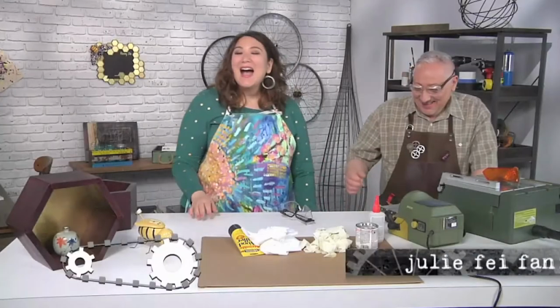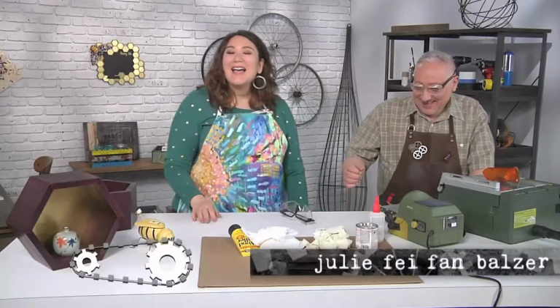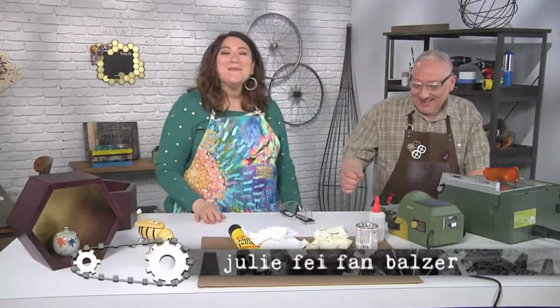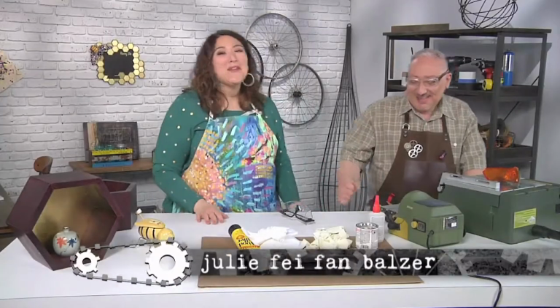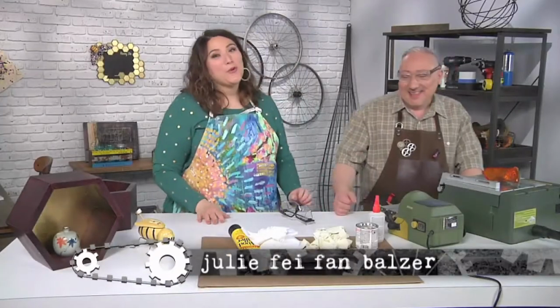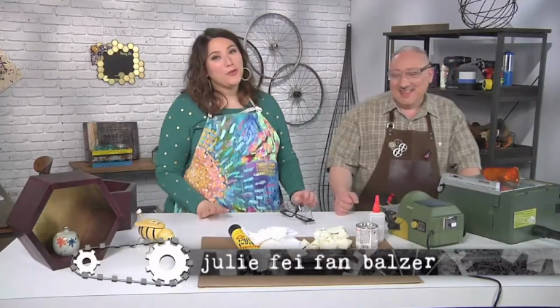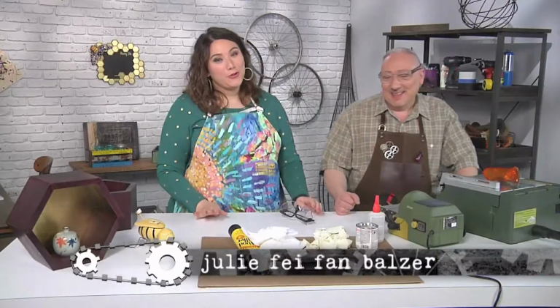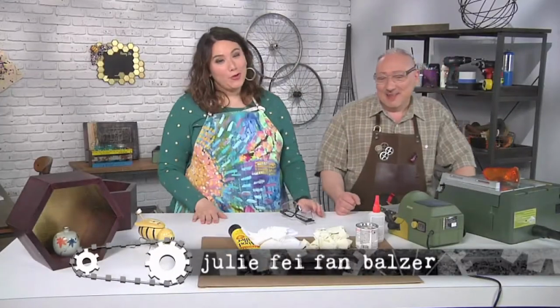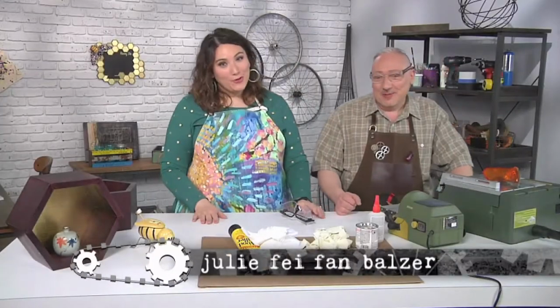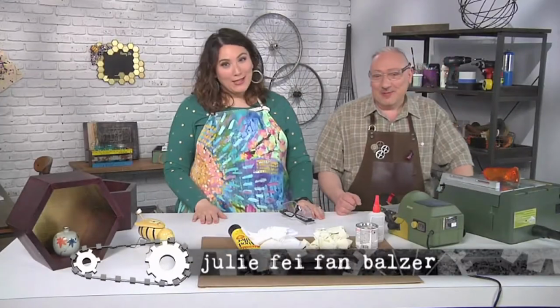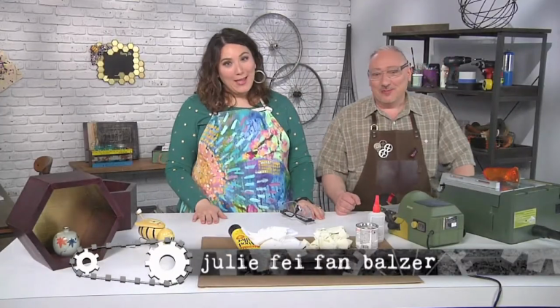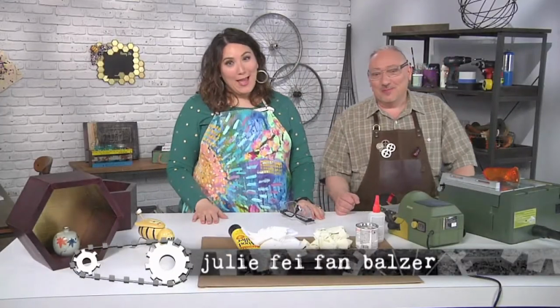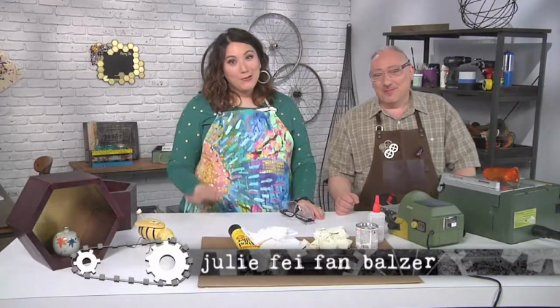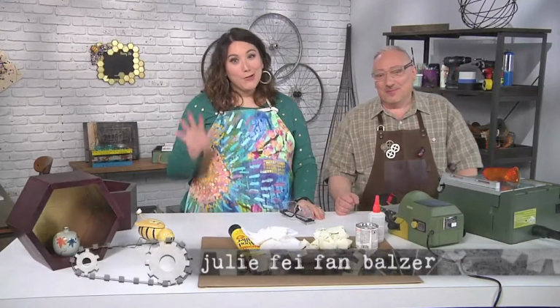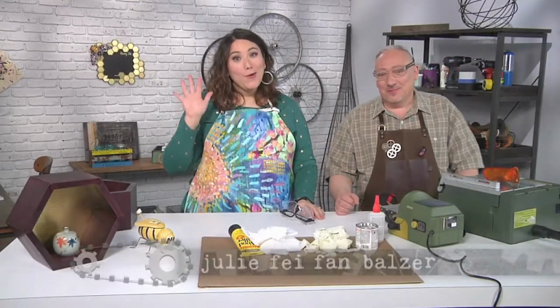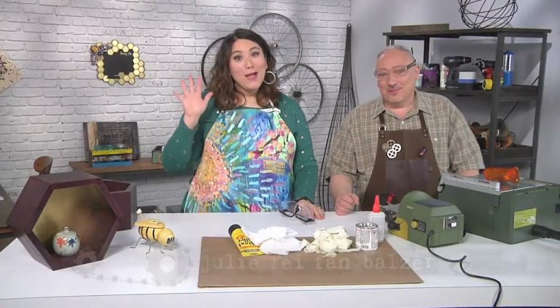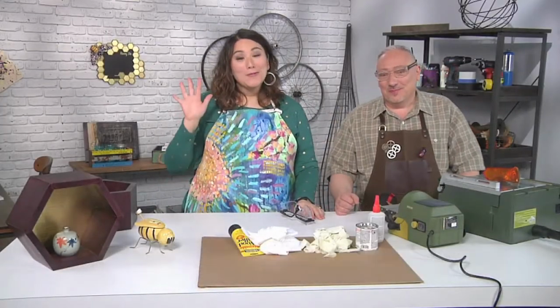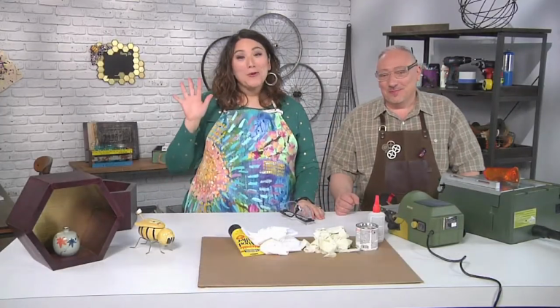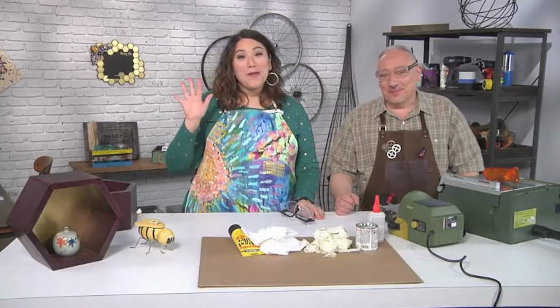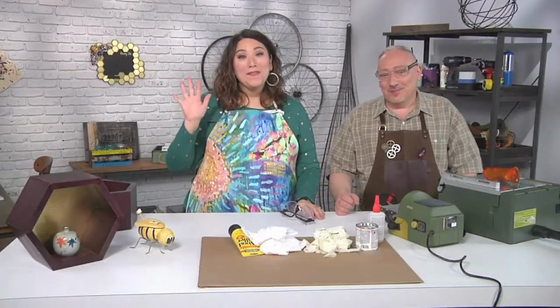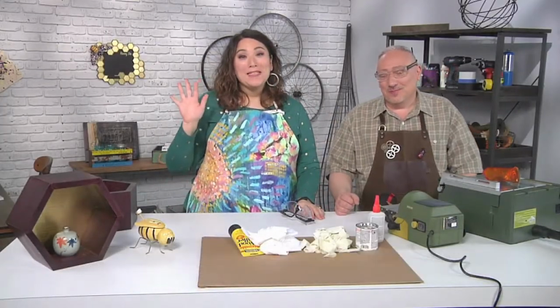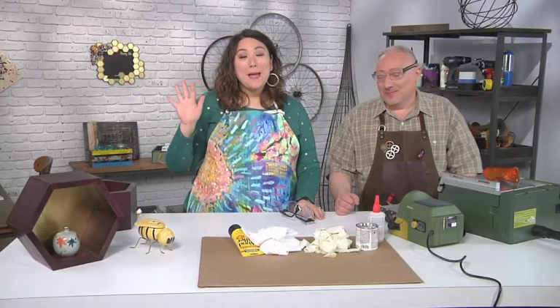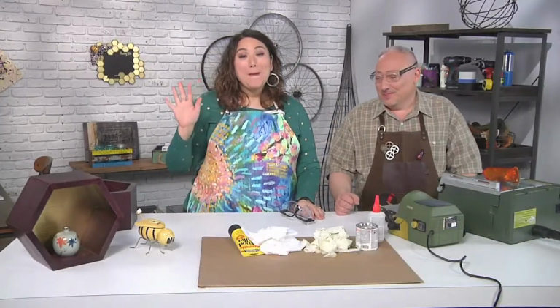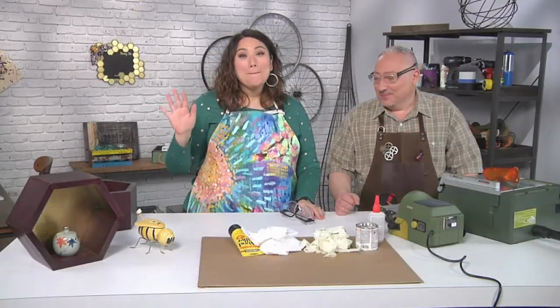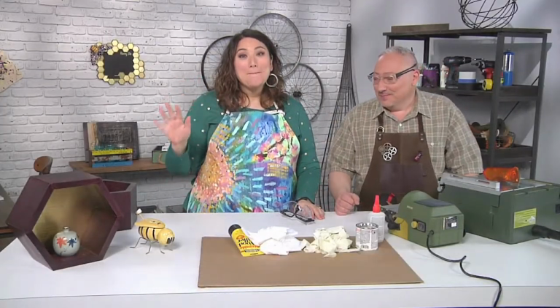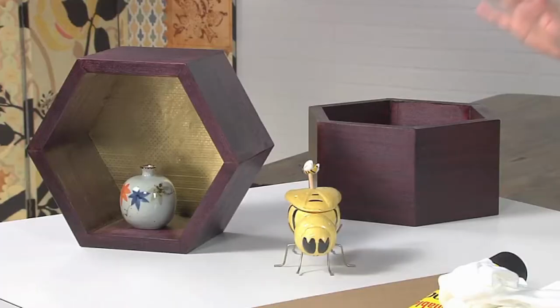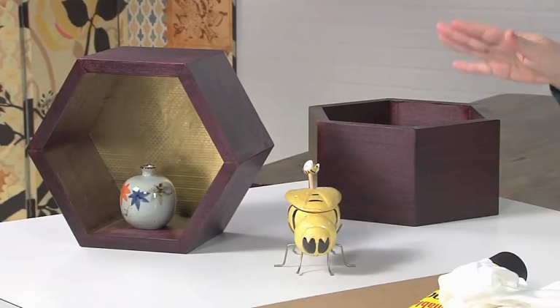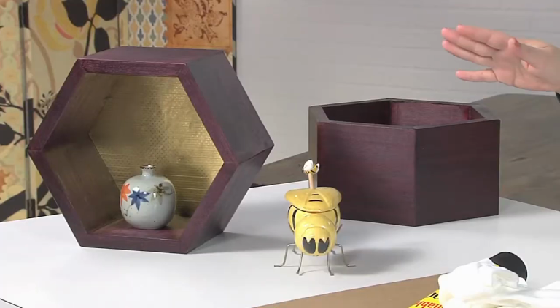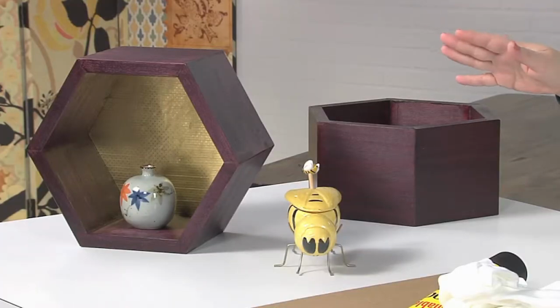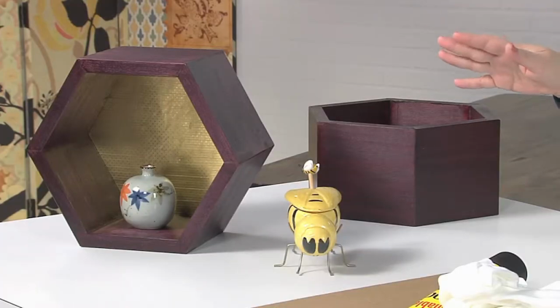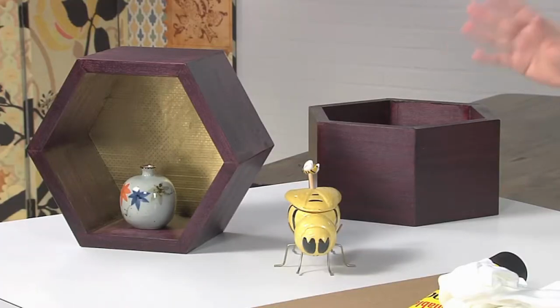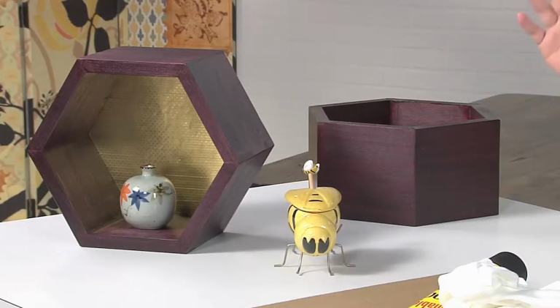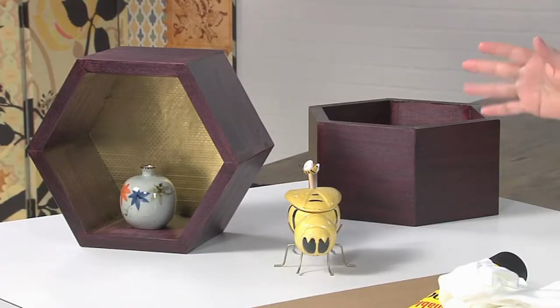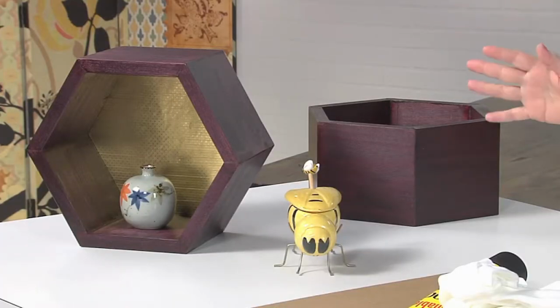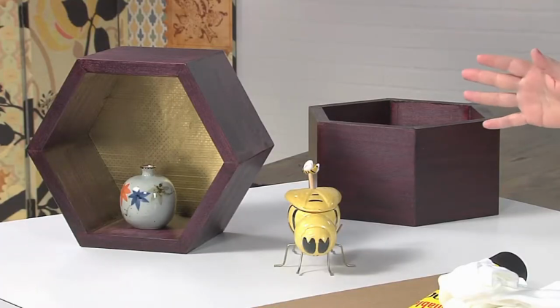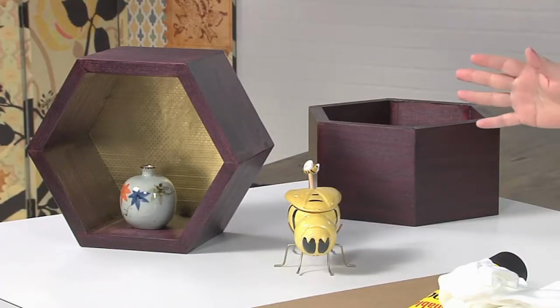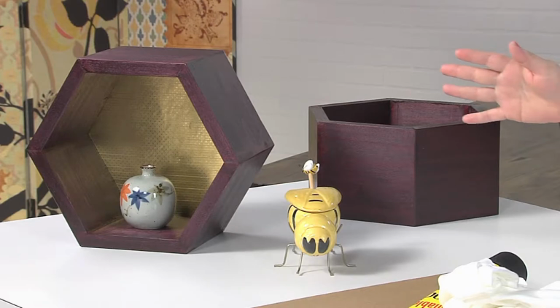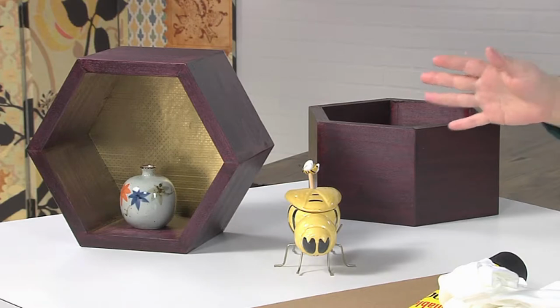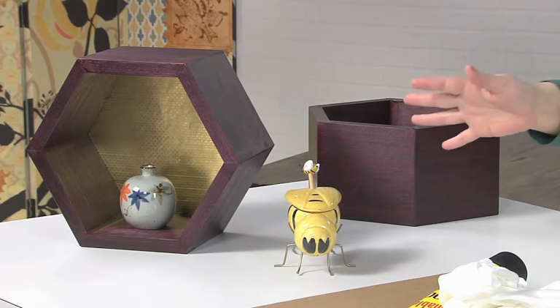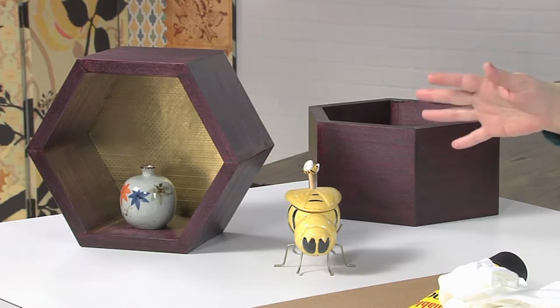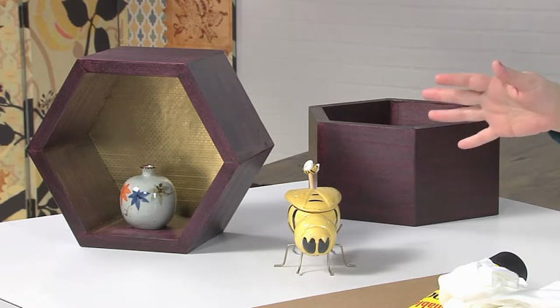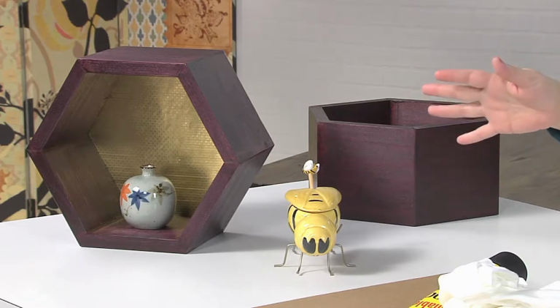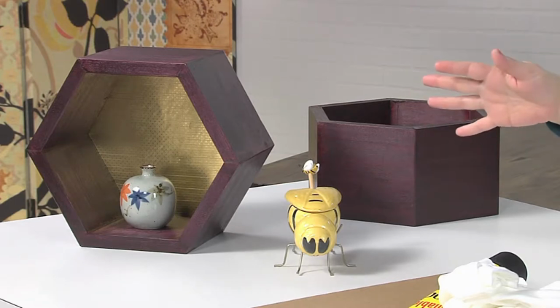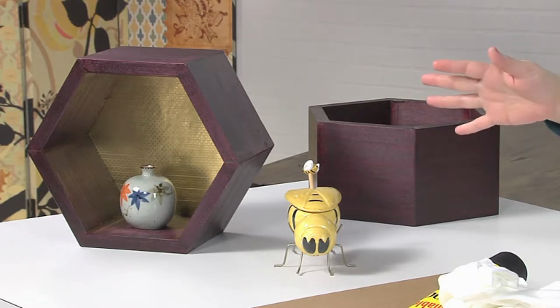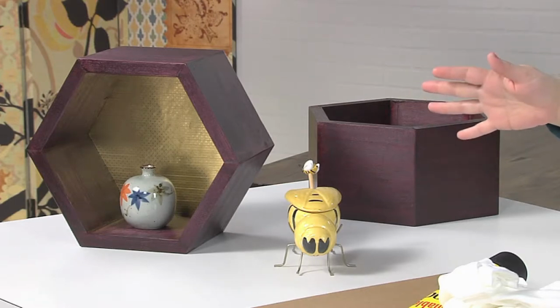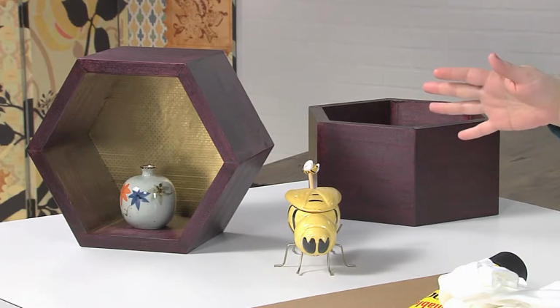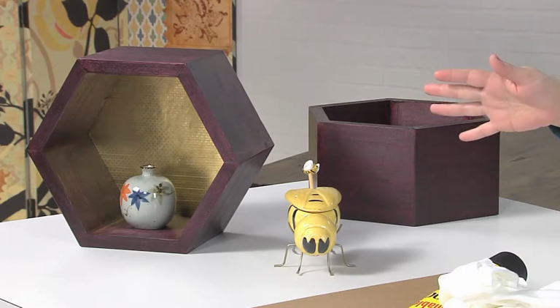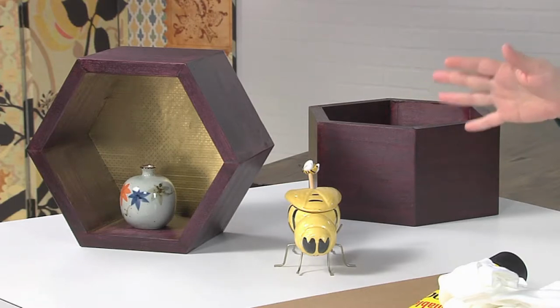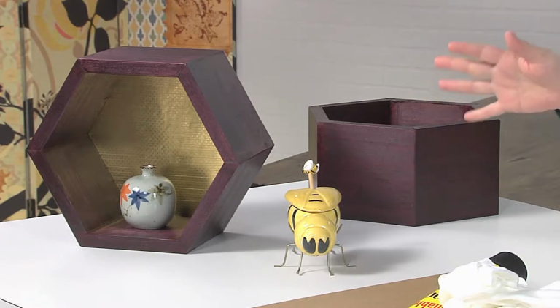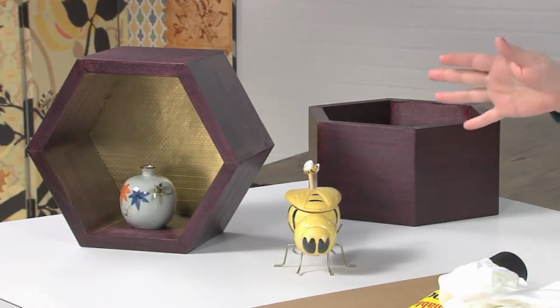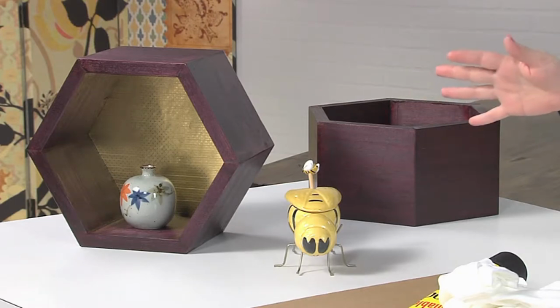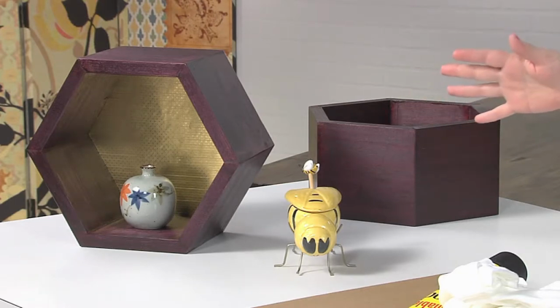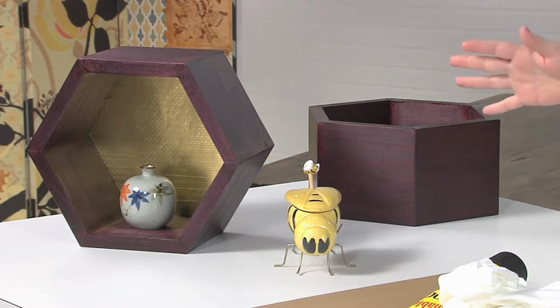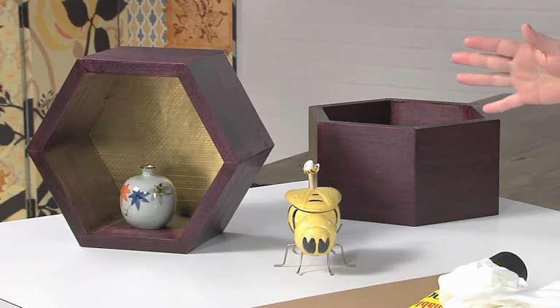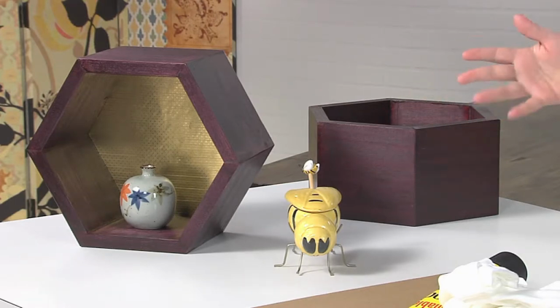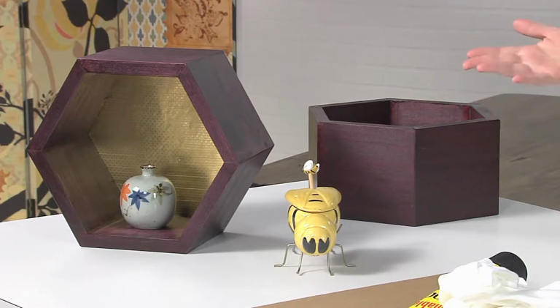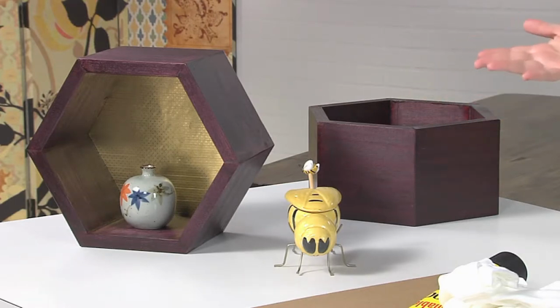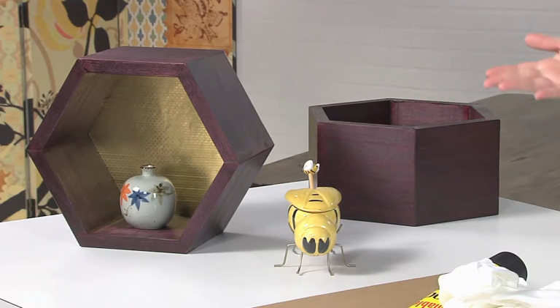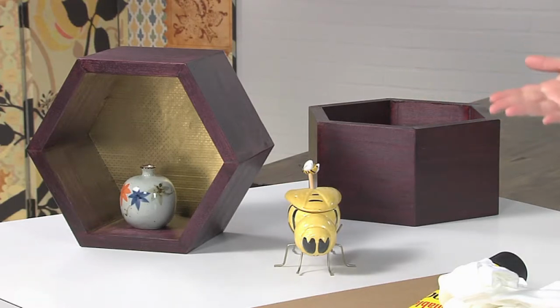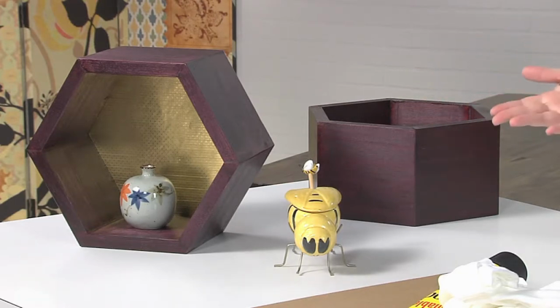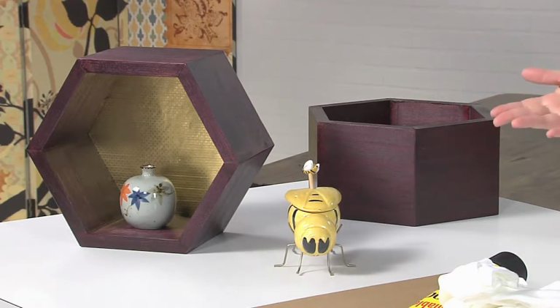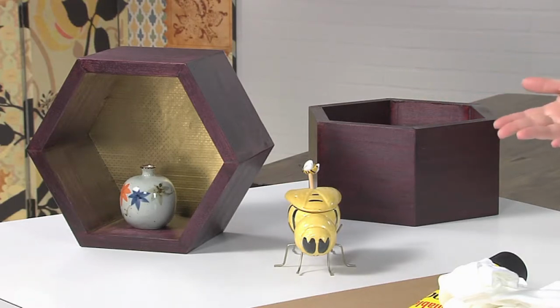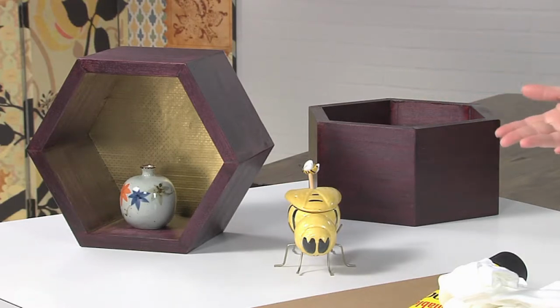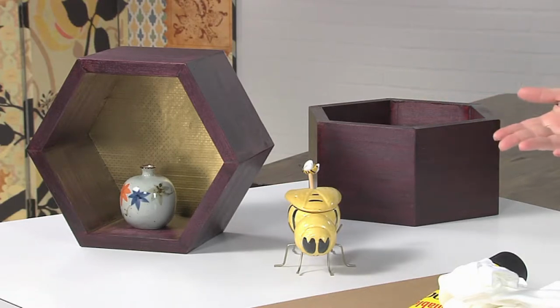I'm here with Joe Rotella, and Joe has brought these amazing honeycomb shelves. Now you've promised me this is an easy project, but it looks like it's really hard.